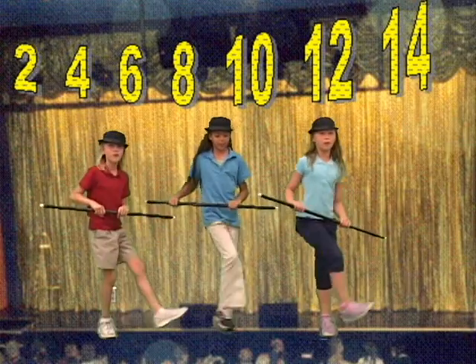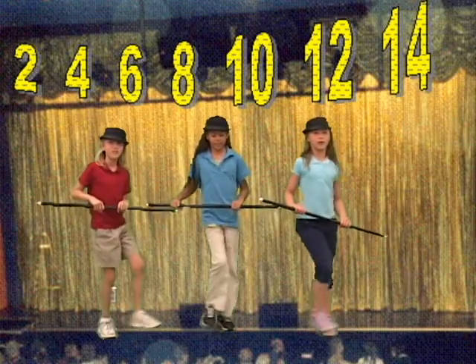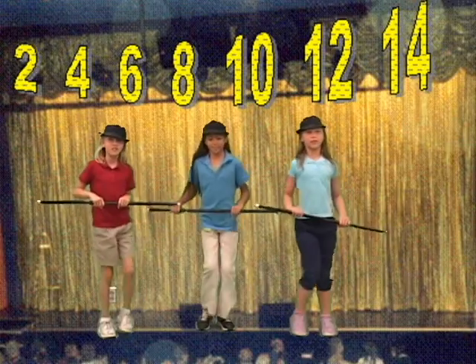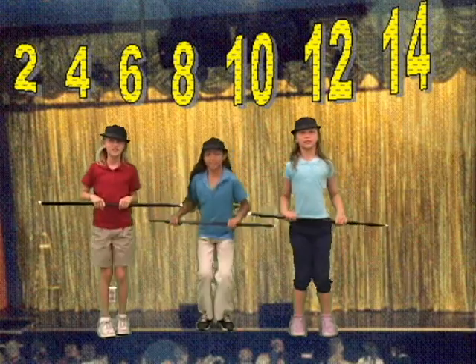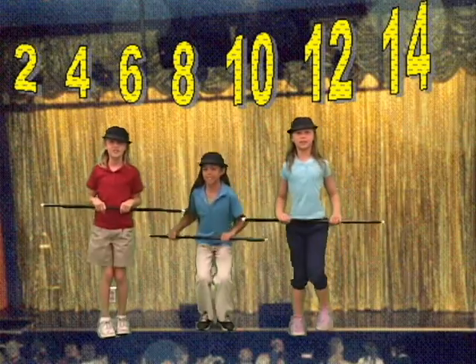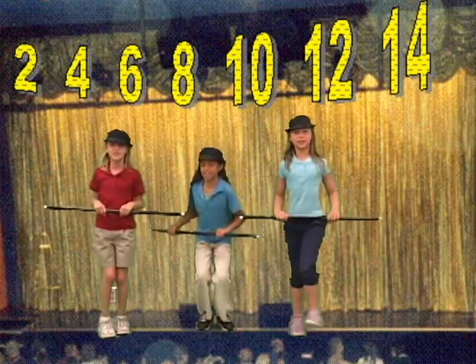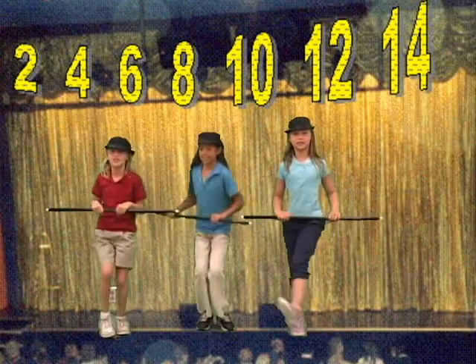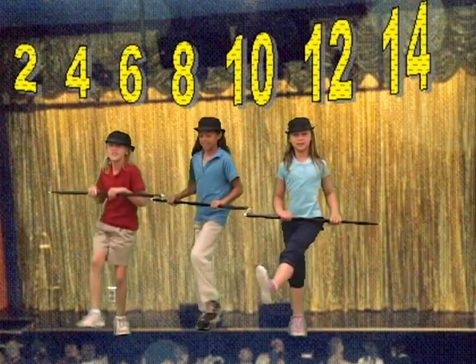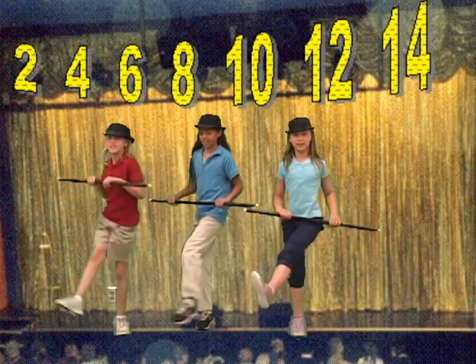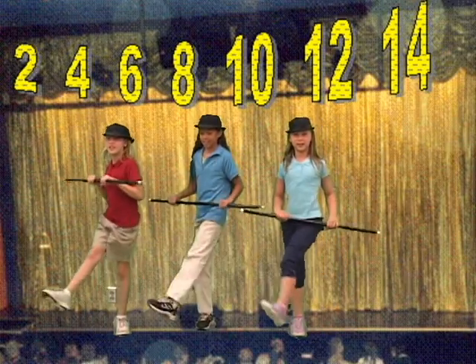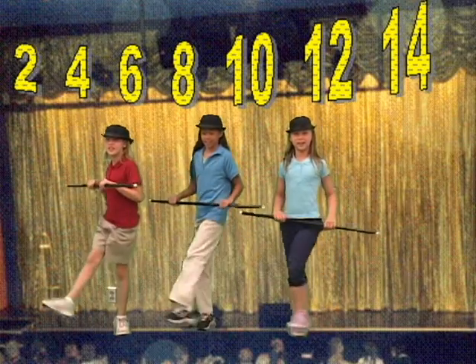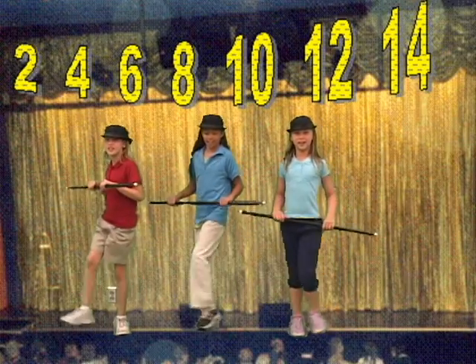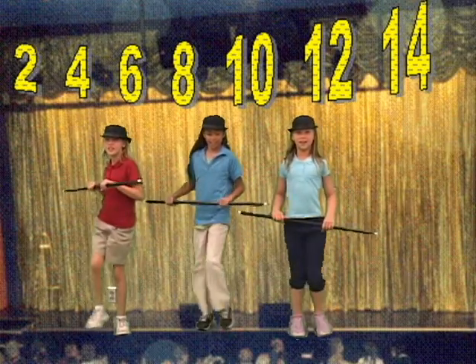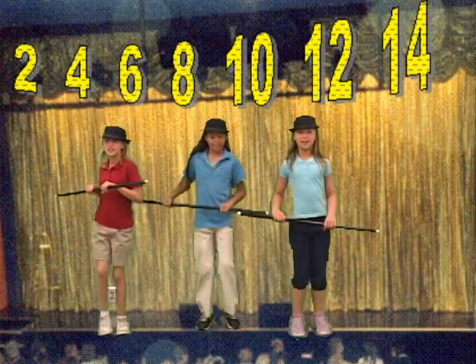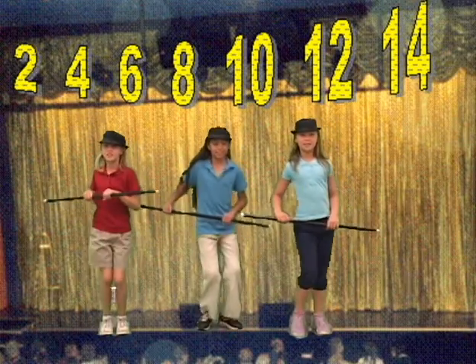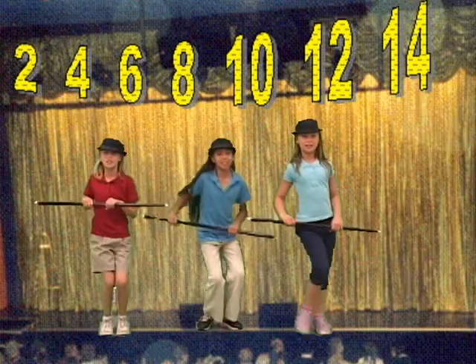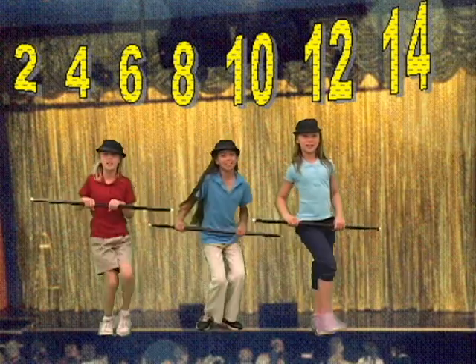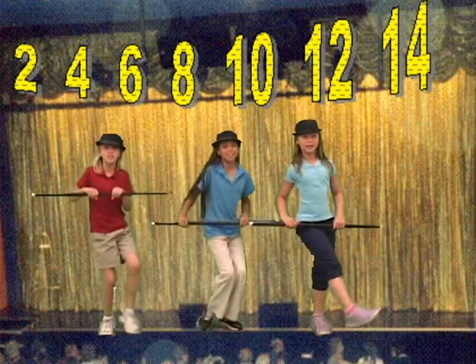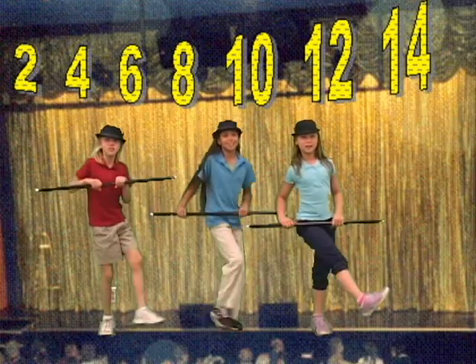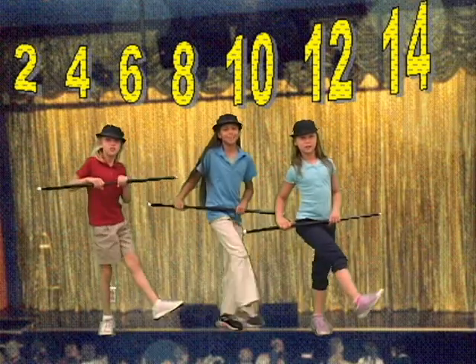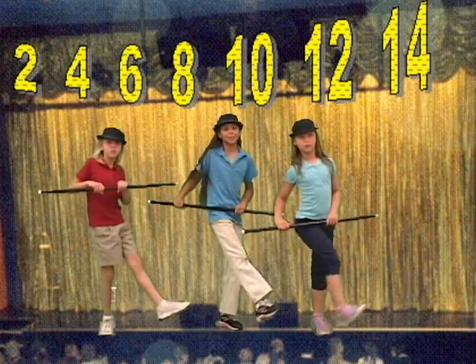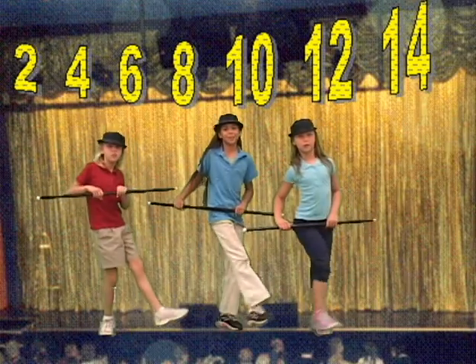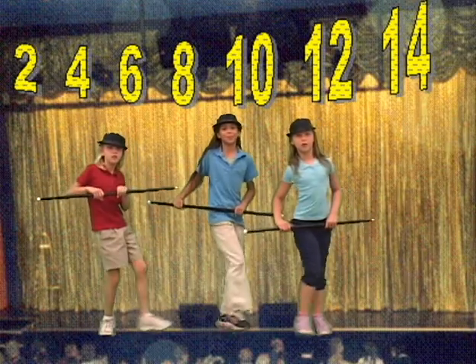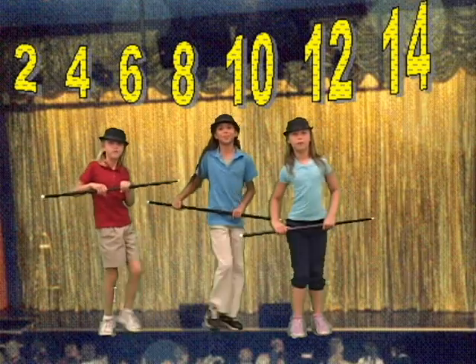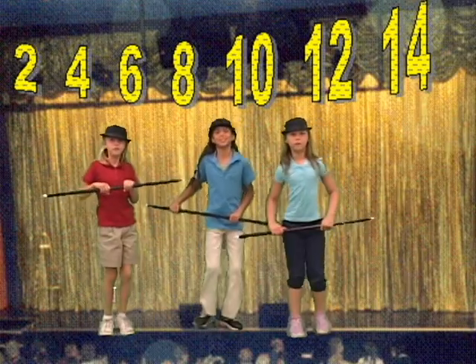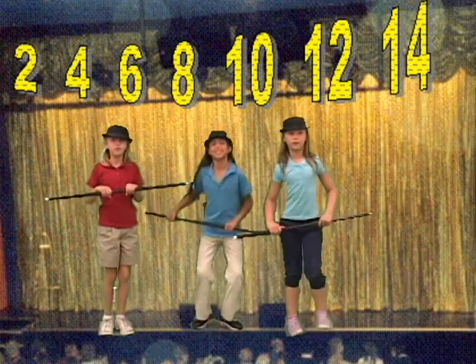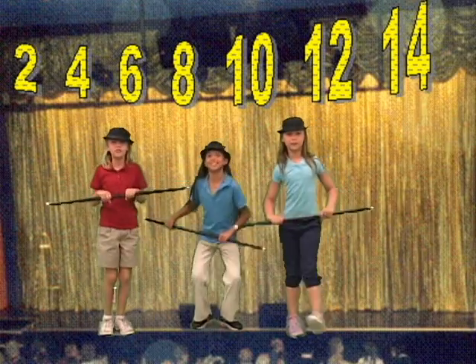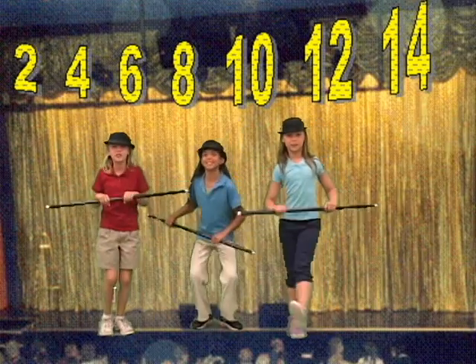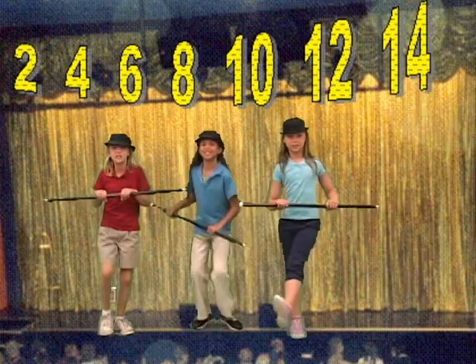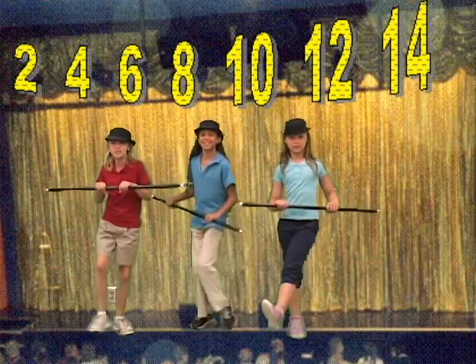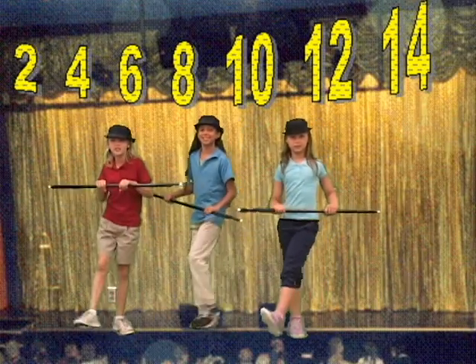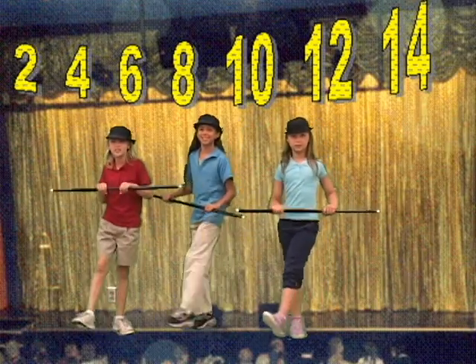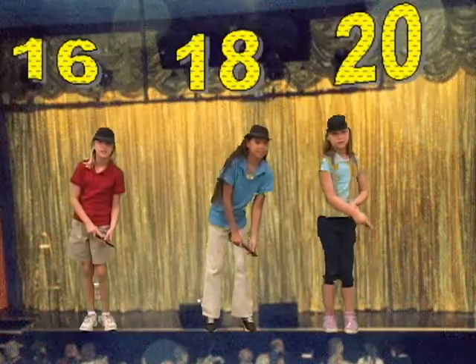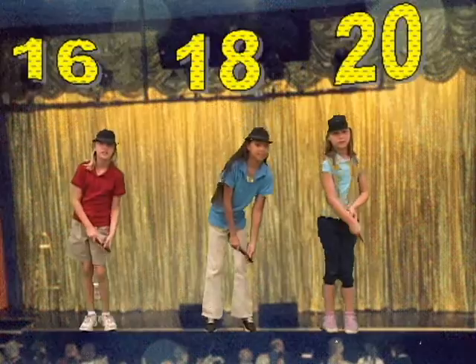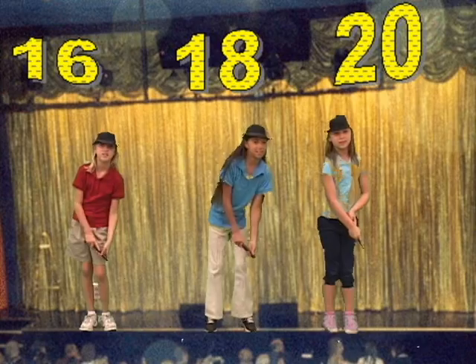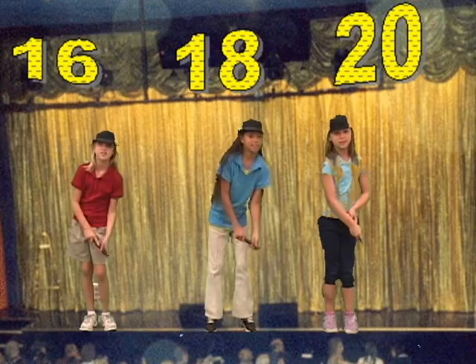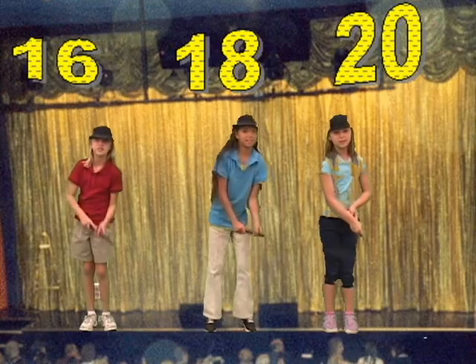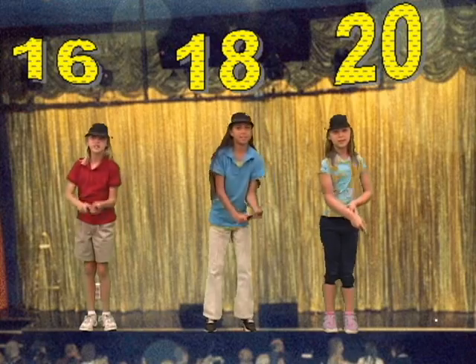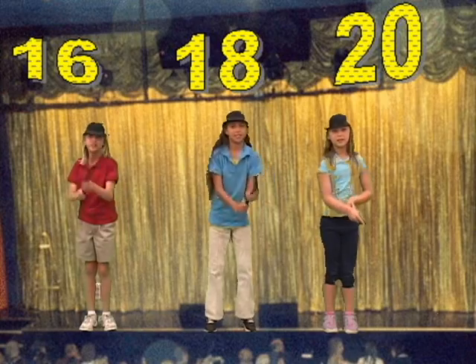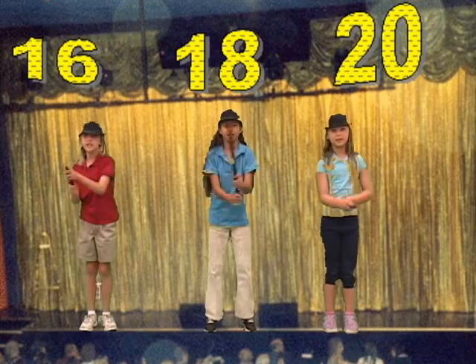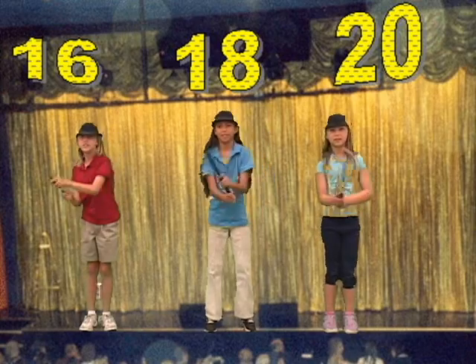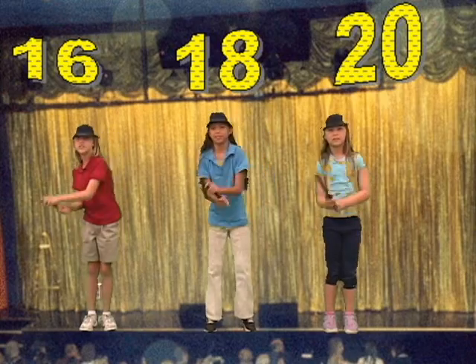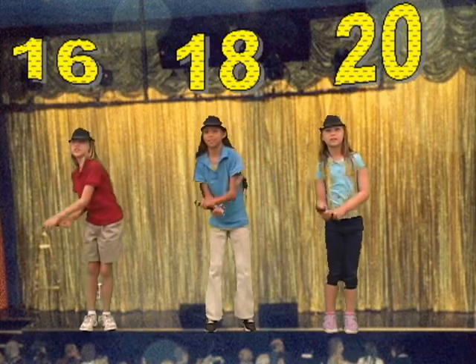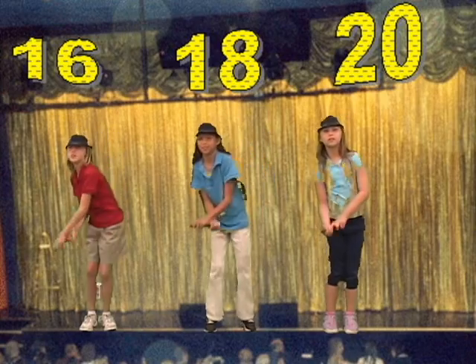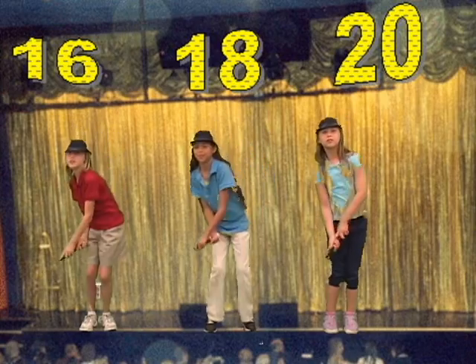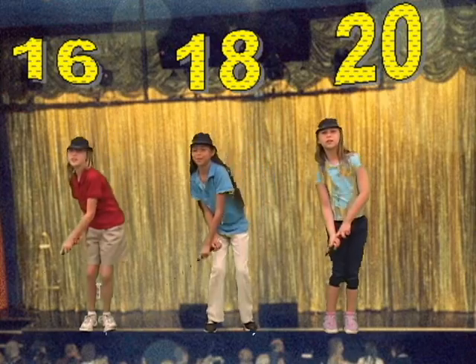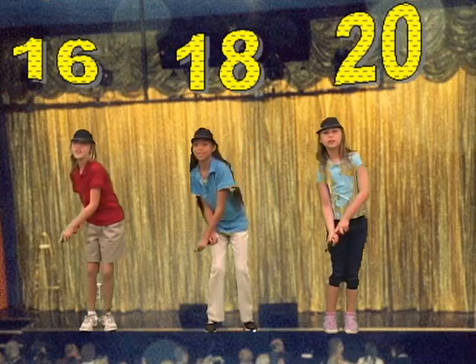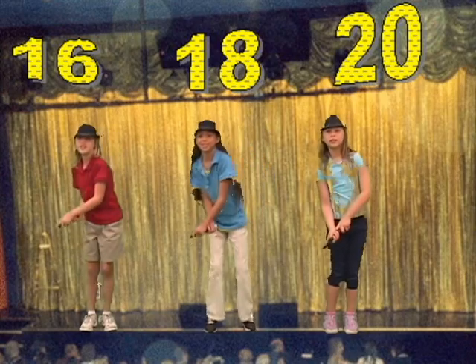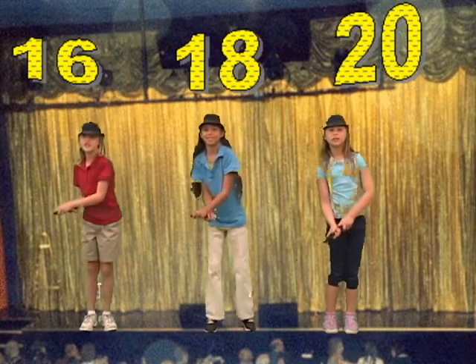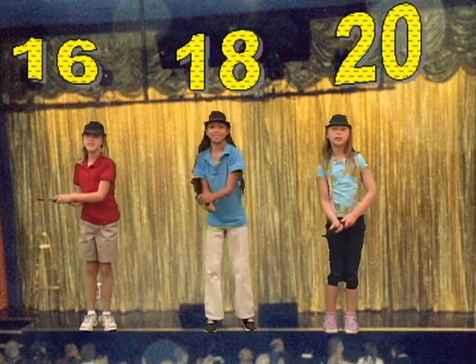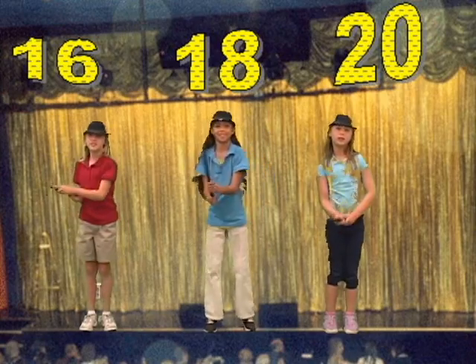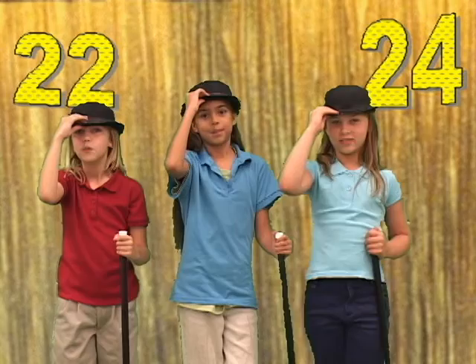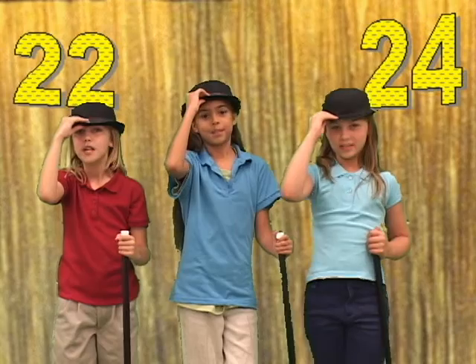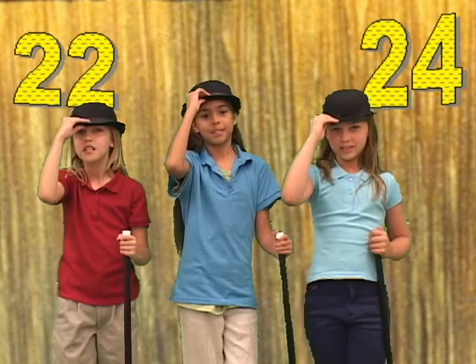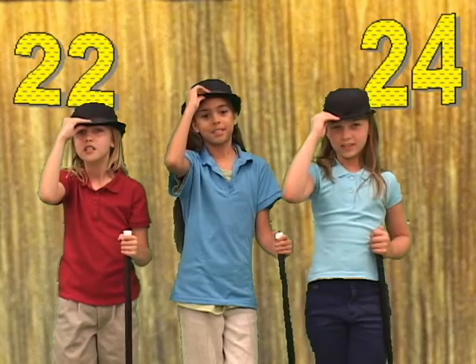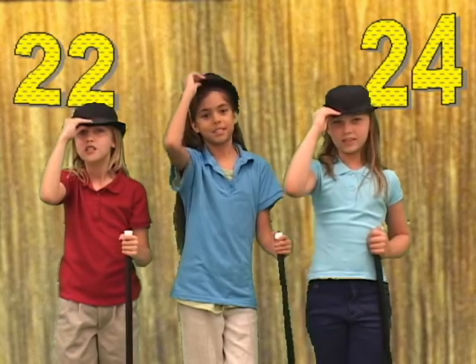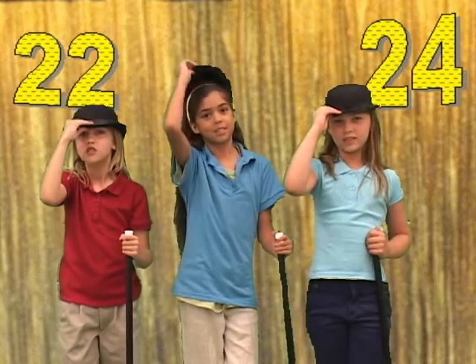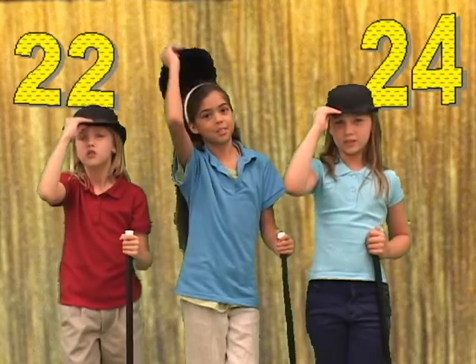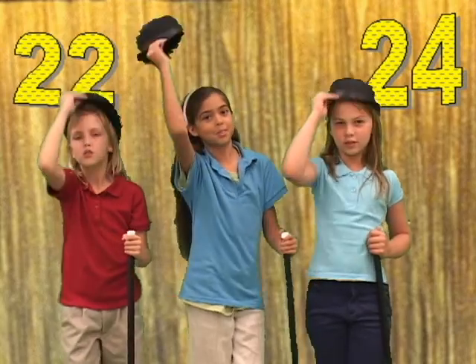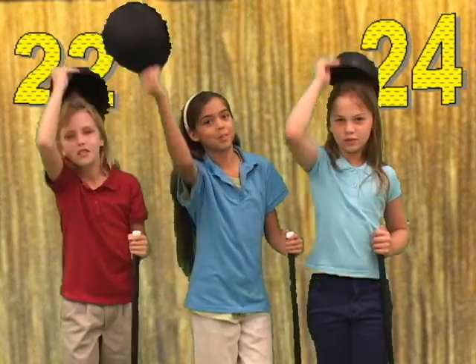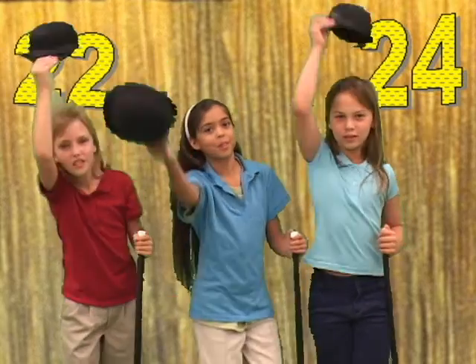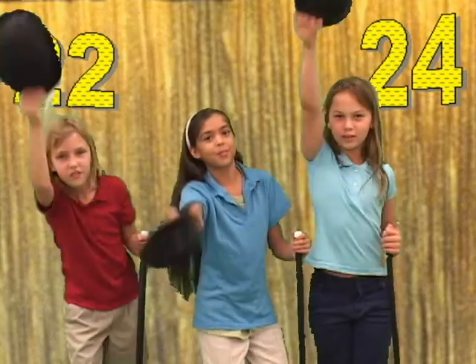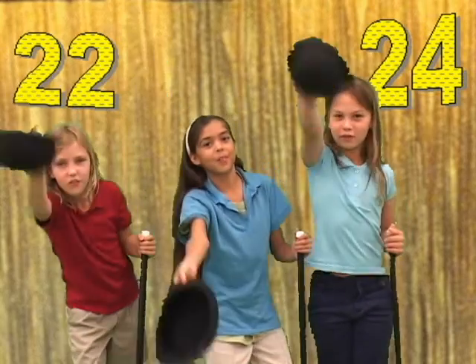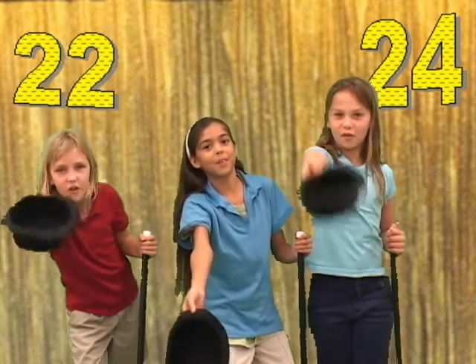Multiplied 10, 12, 14, 16, 18, 20, 22, 24.